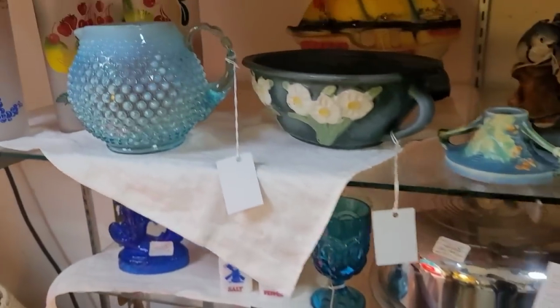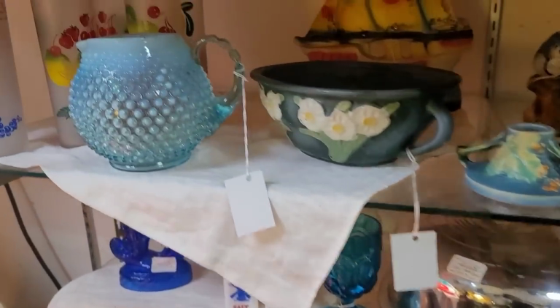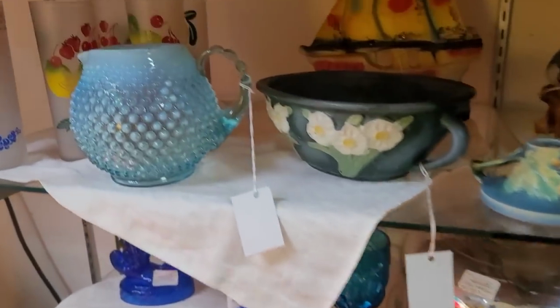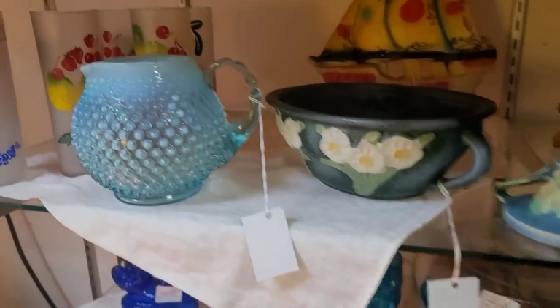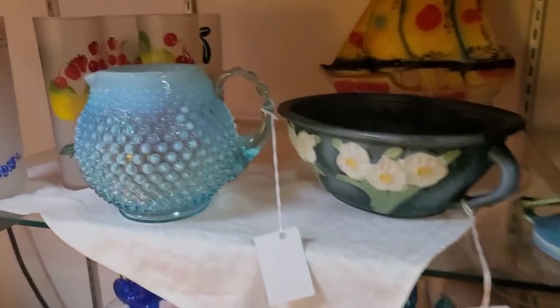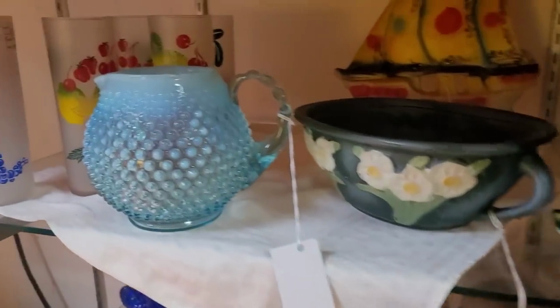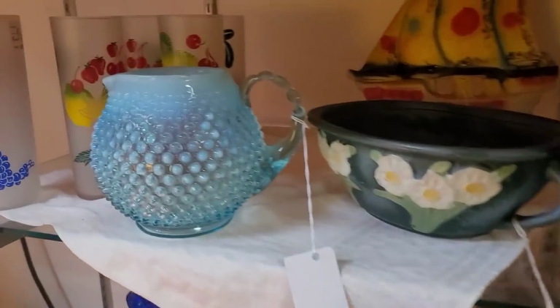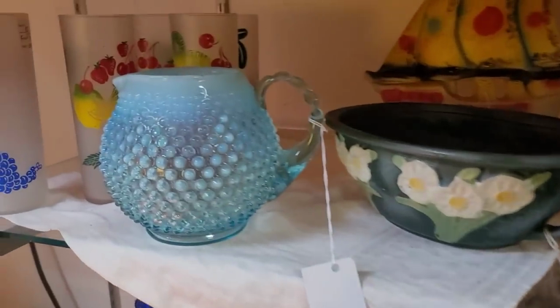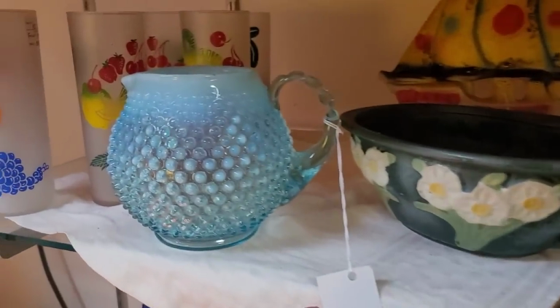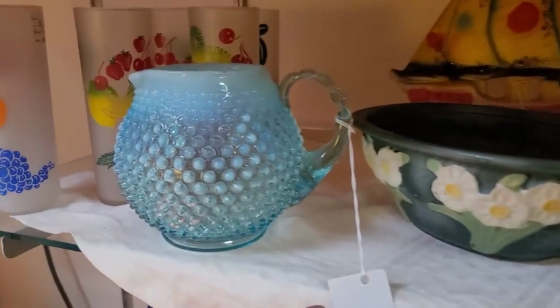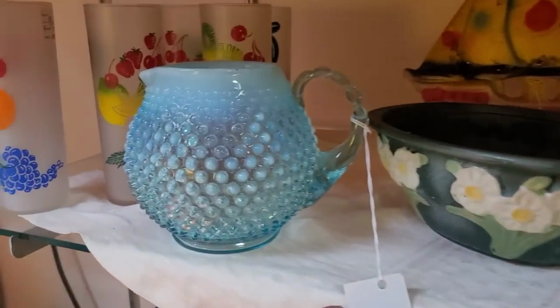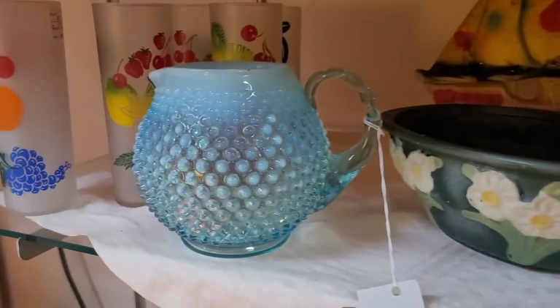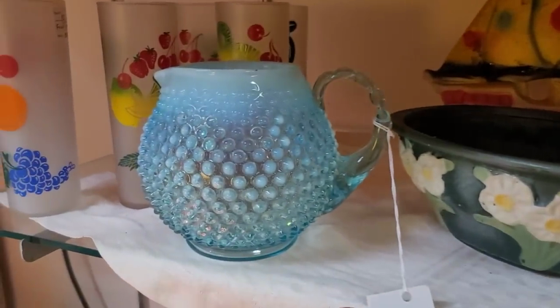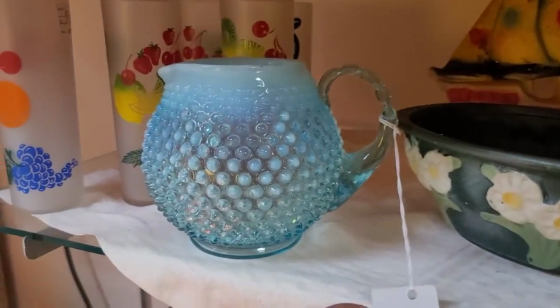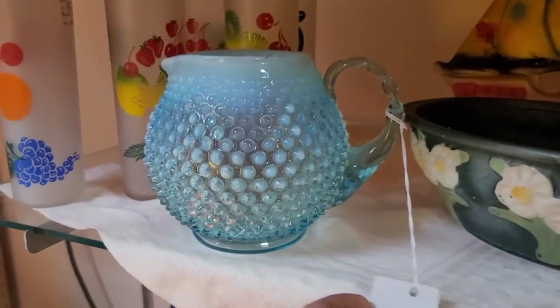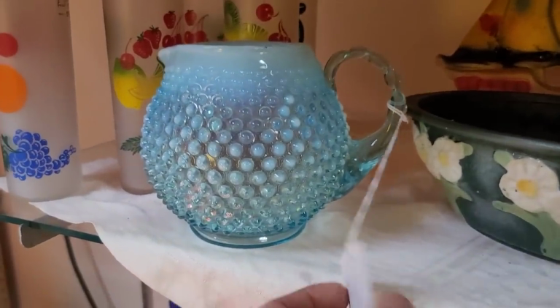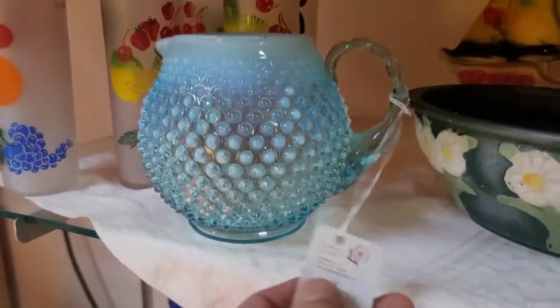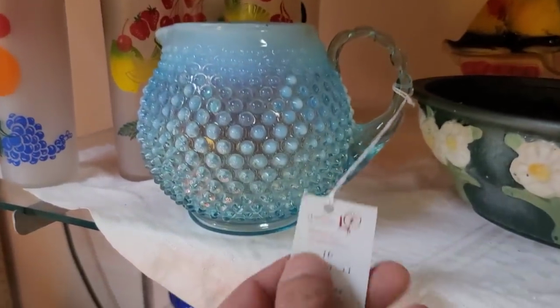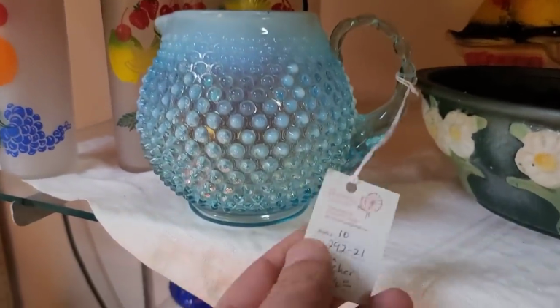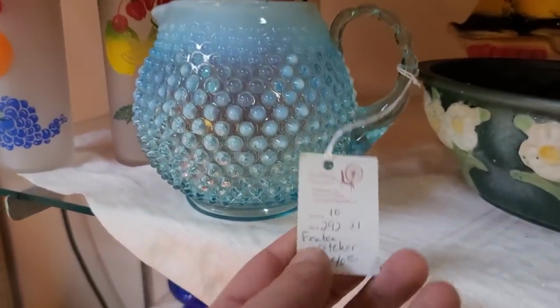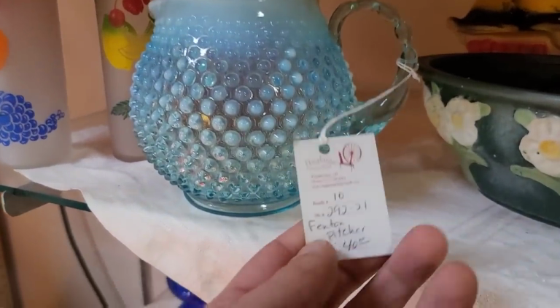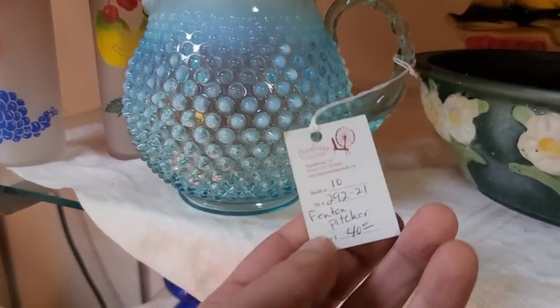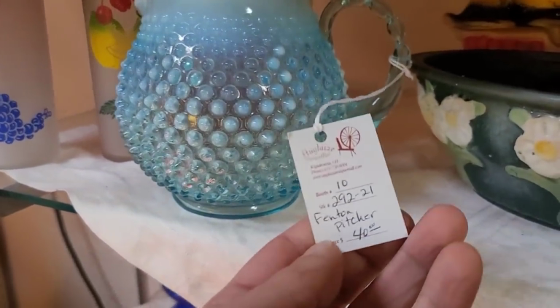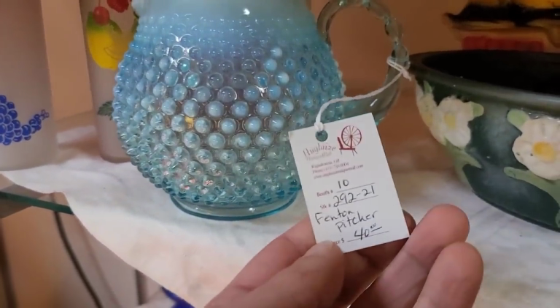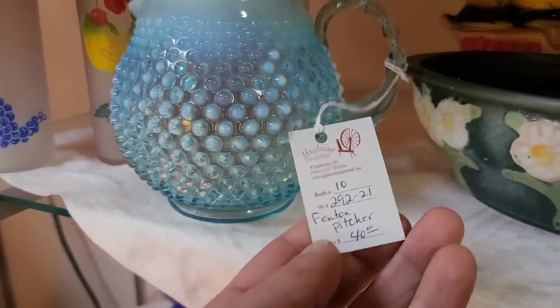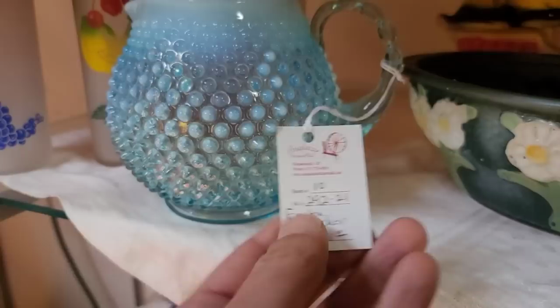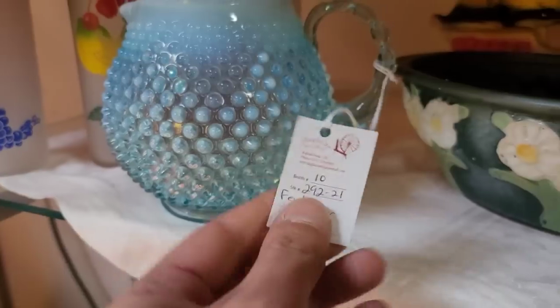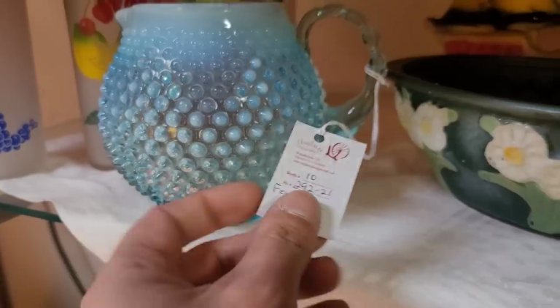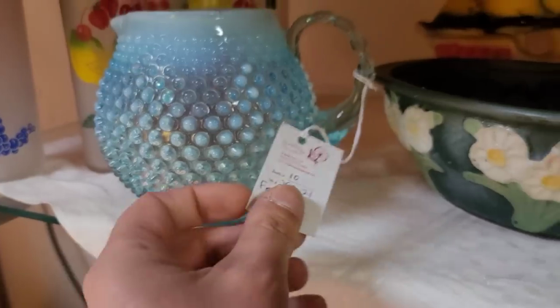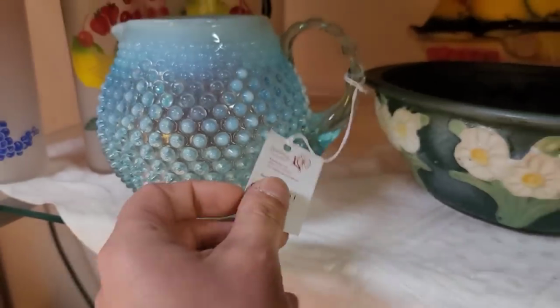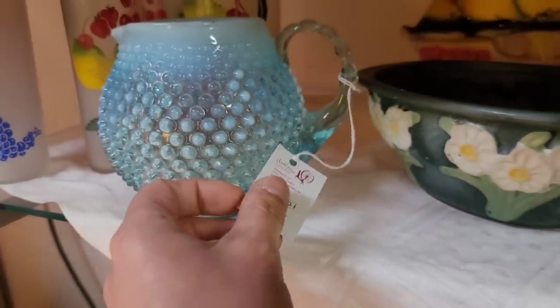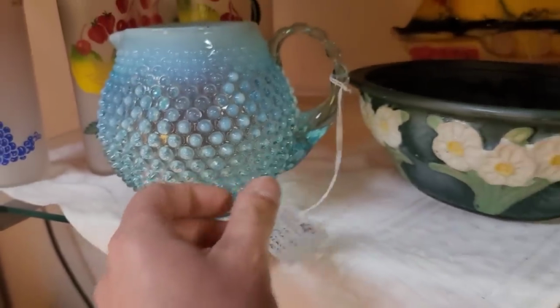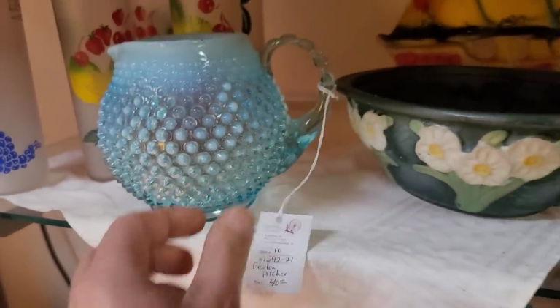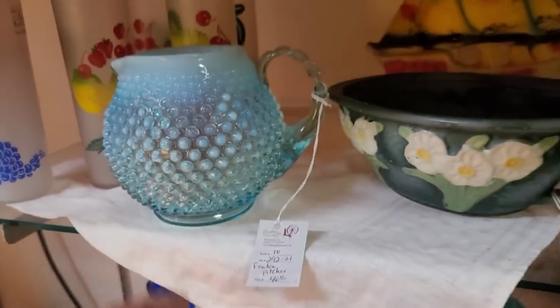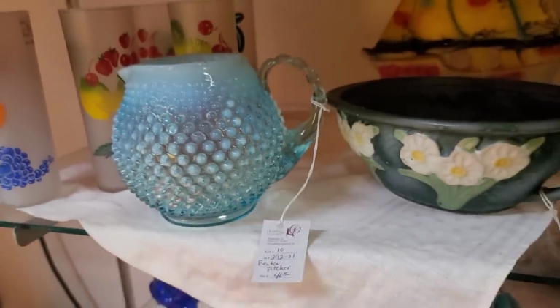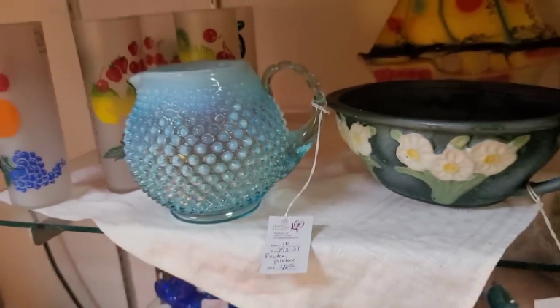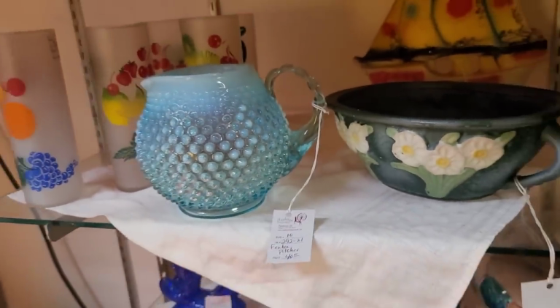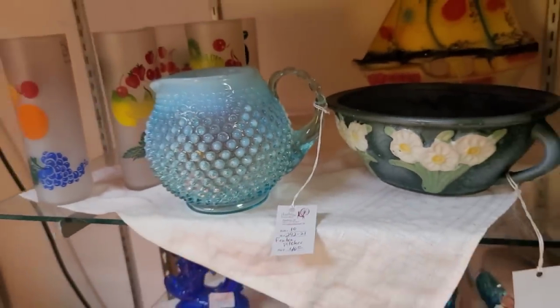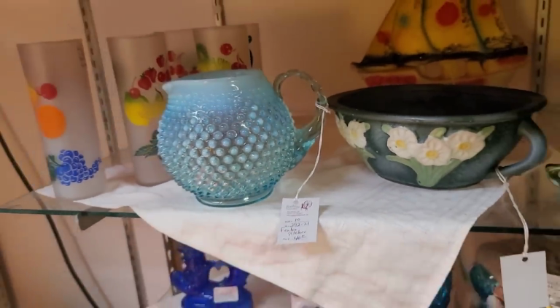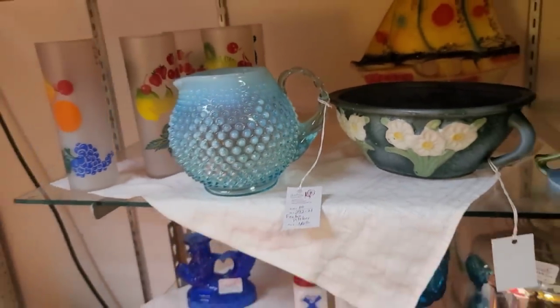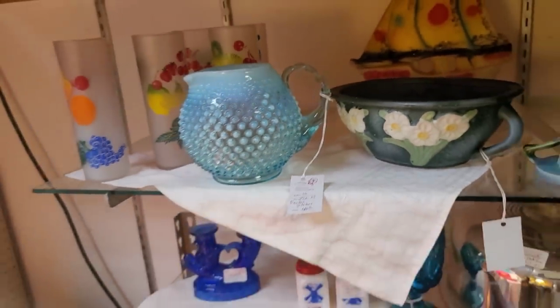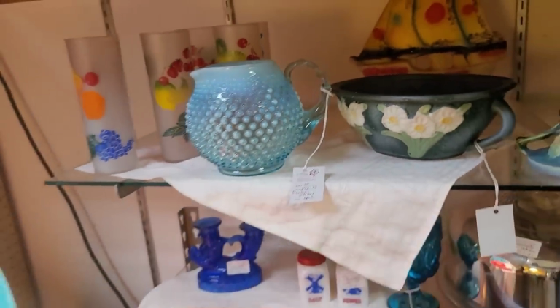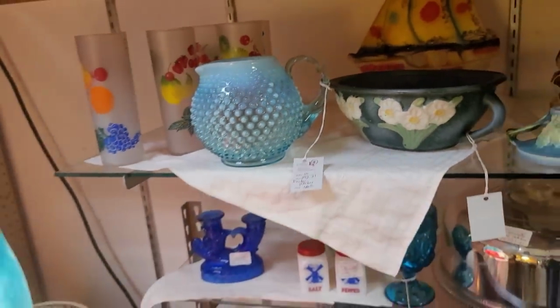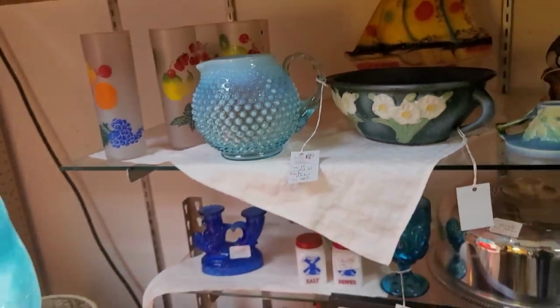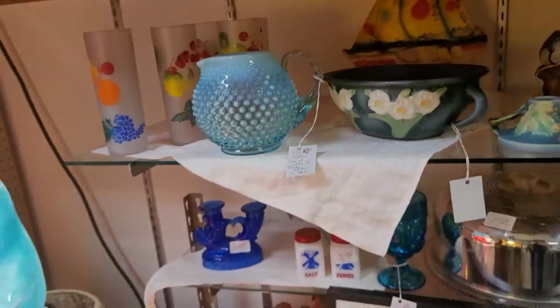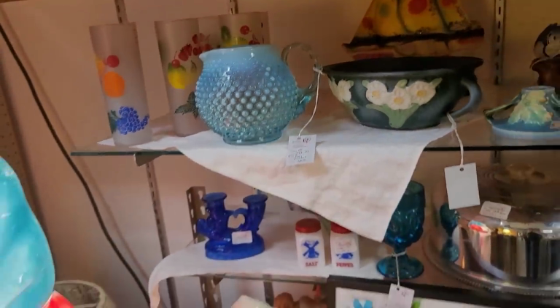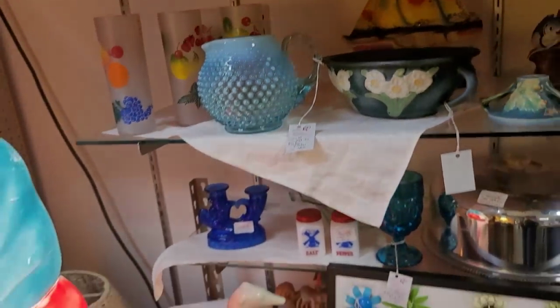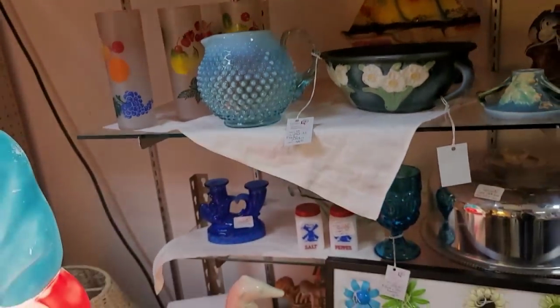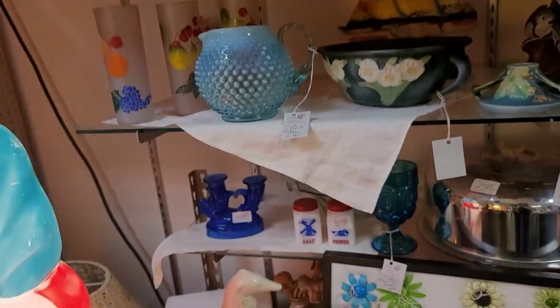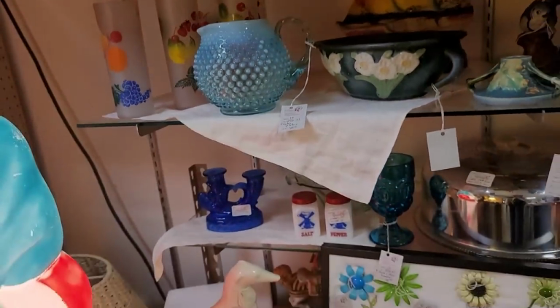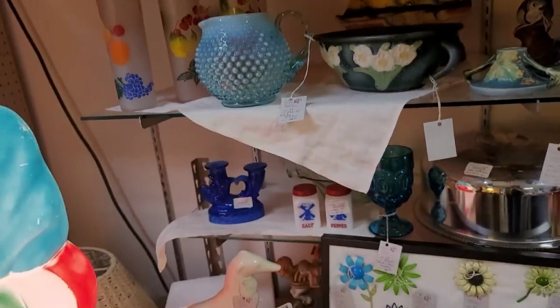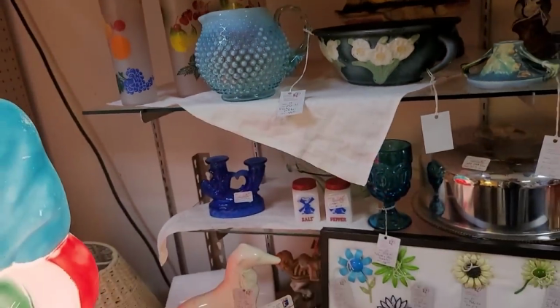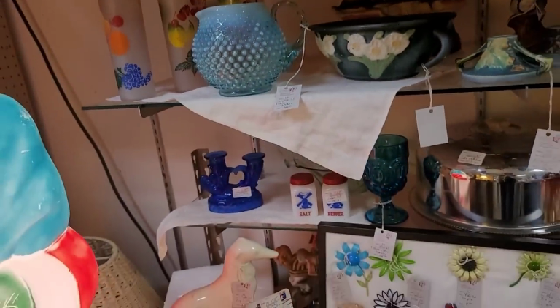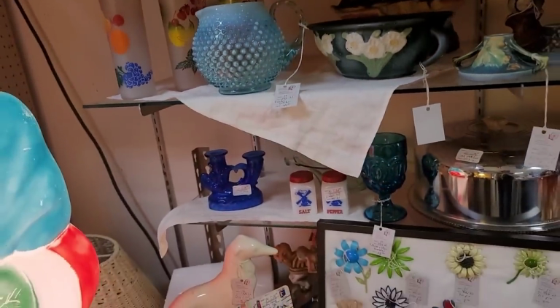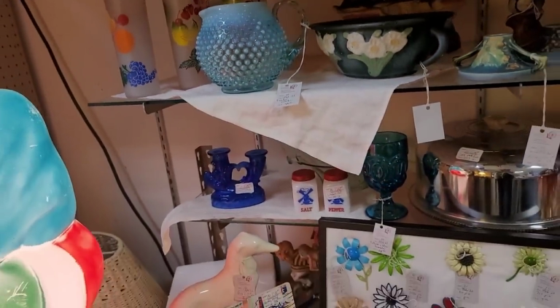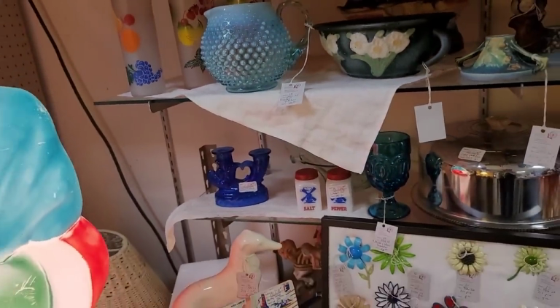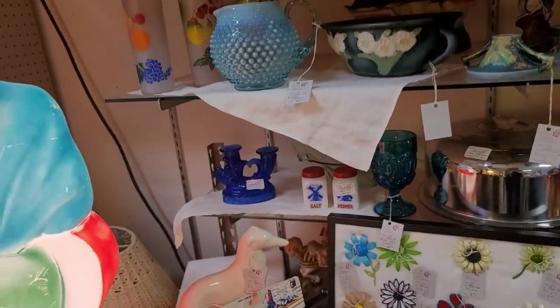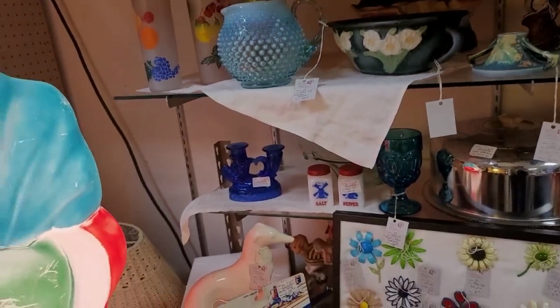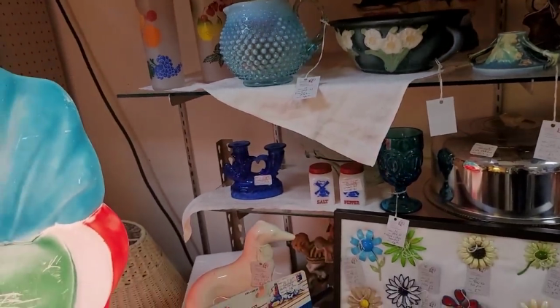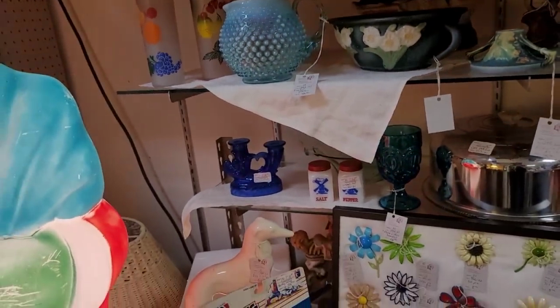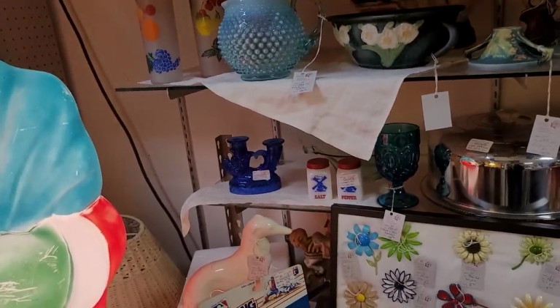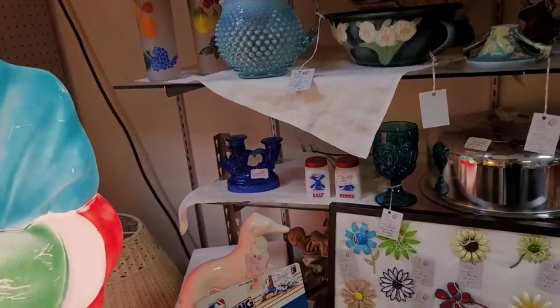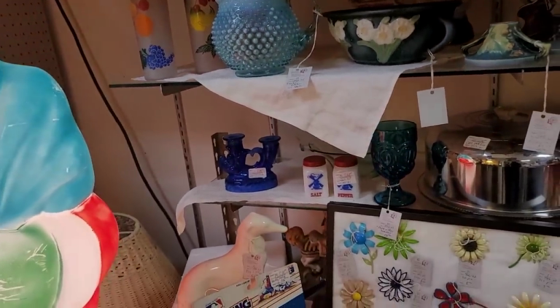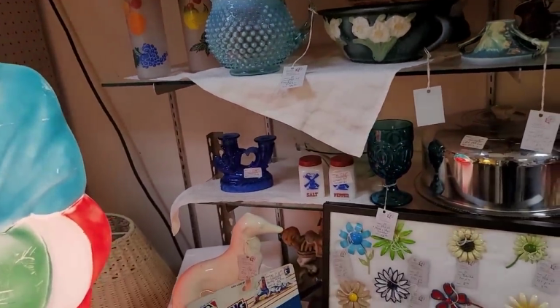A little bit of rose bowl, a little blue pitcher. I love how squatty this one is. $40 — not bad. I didn't test it out to see if it glowed. My fault.